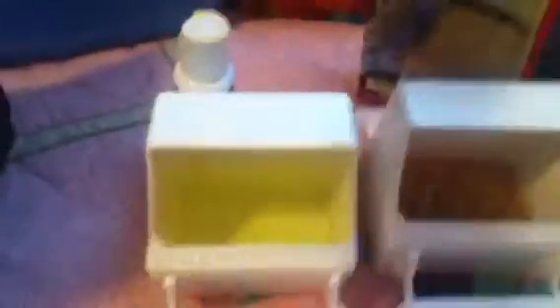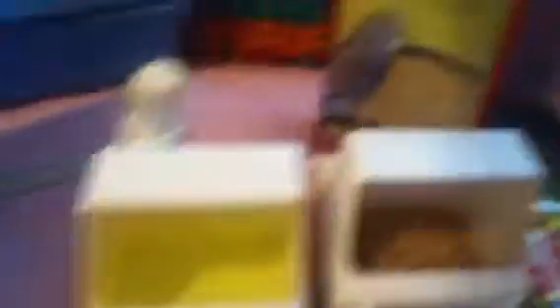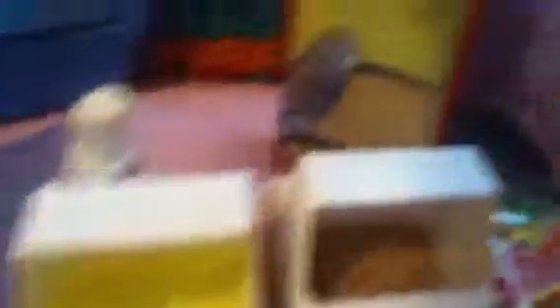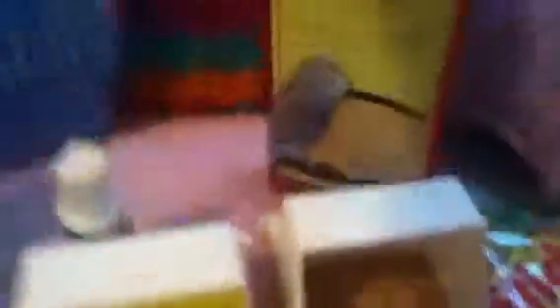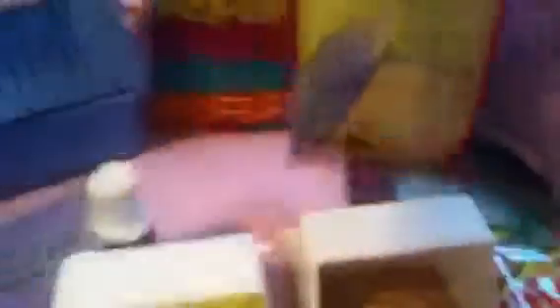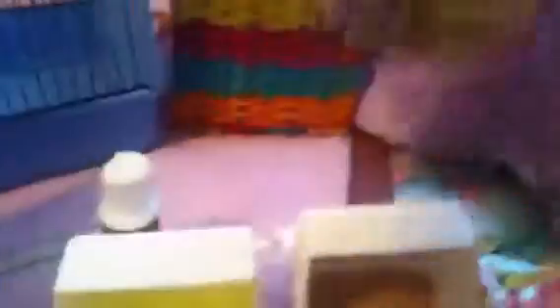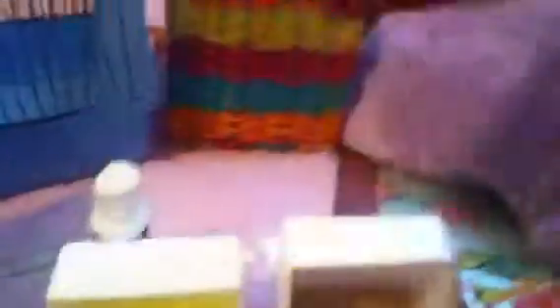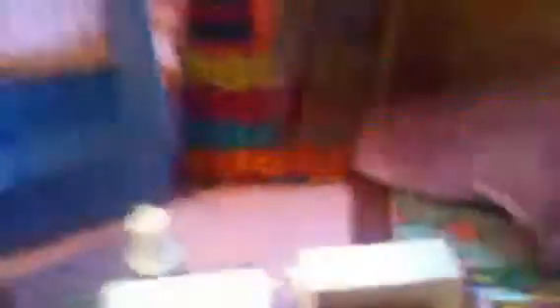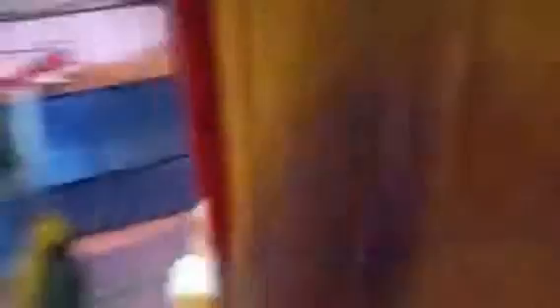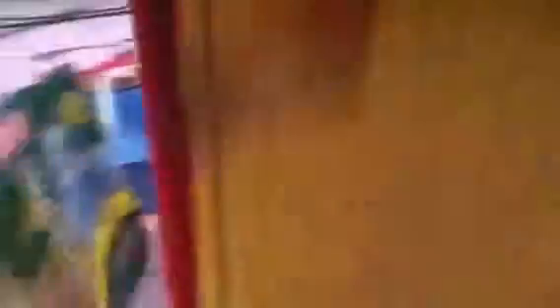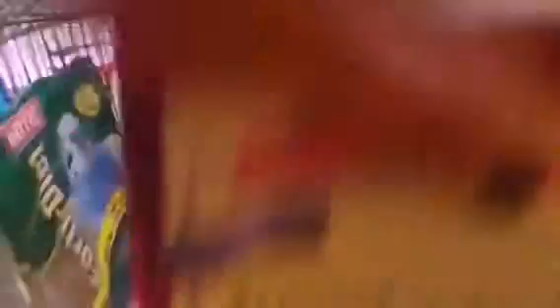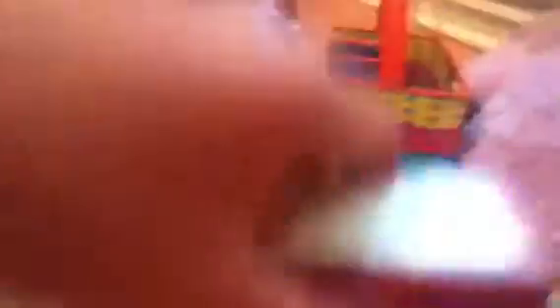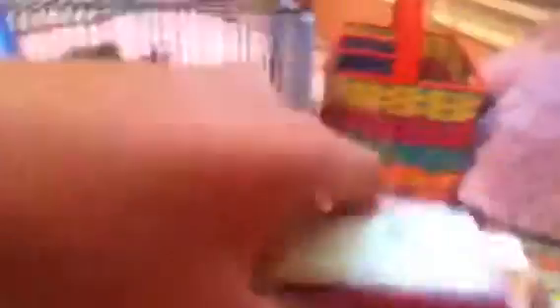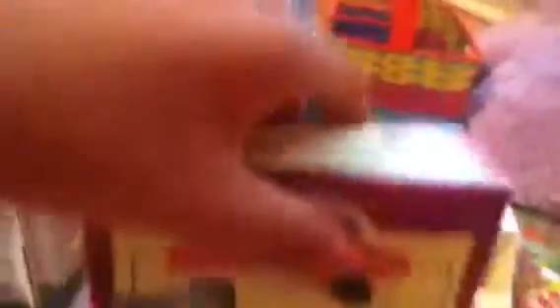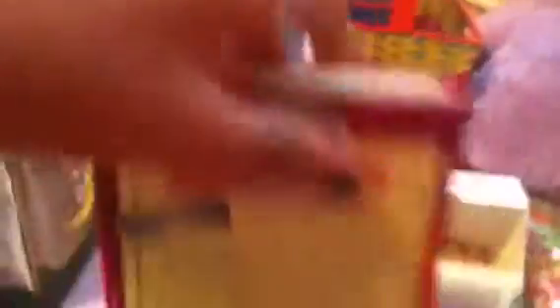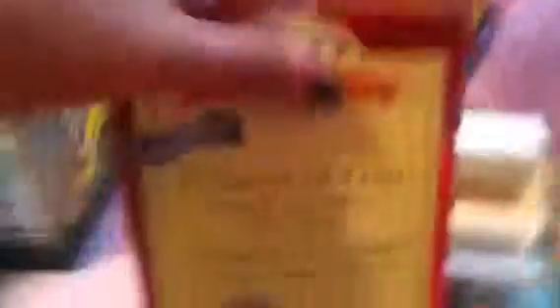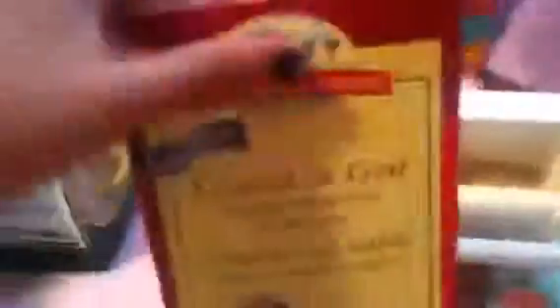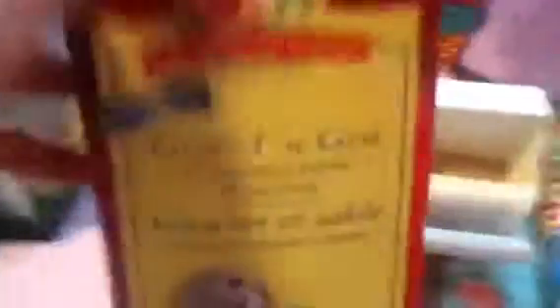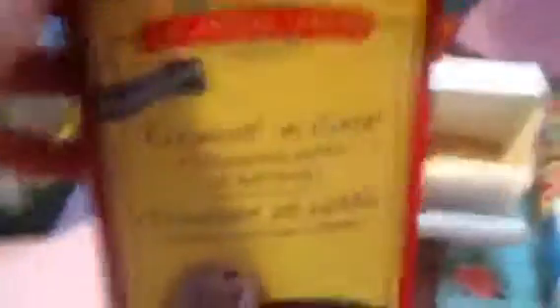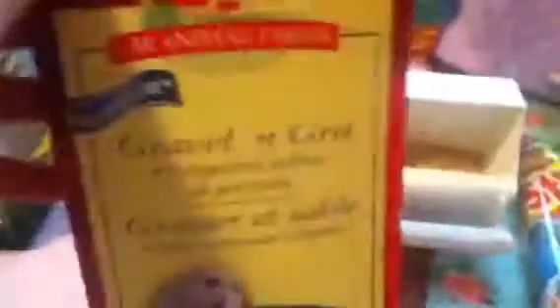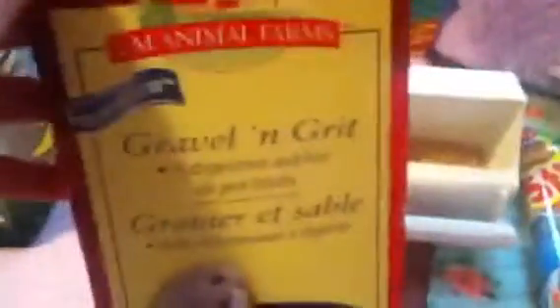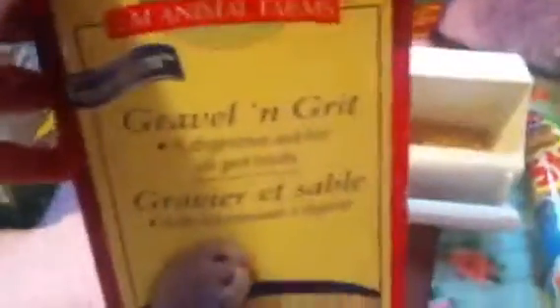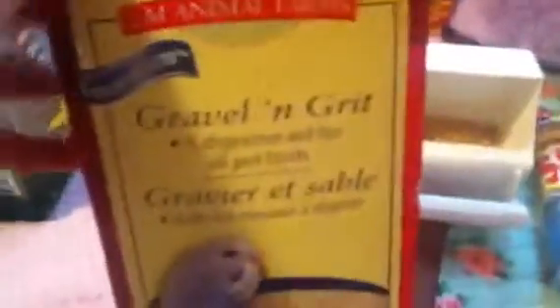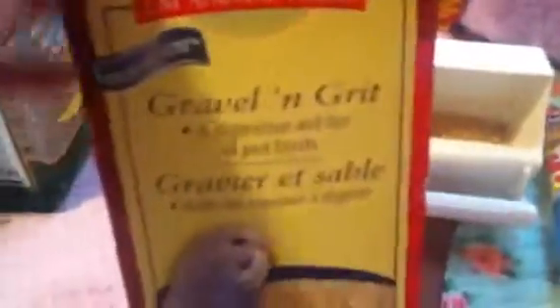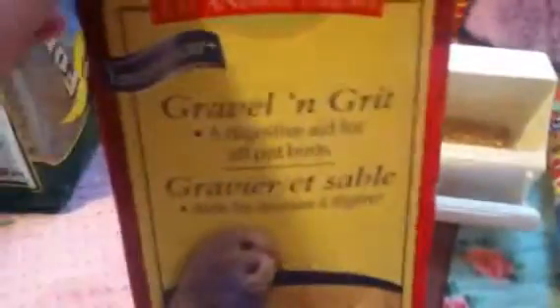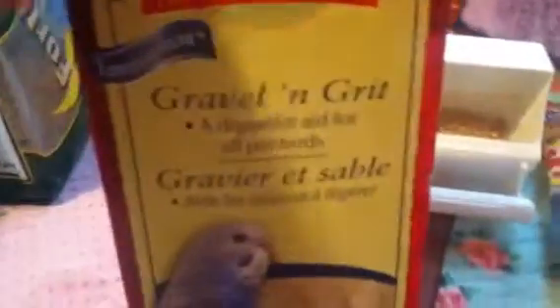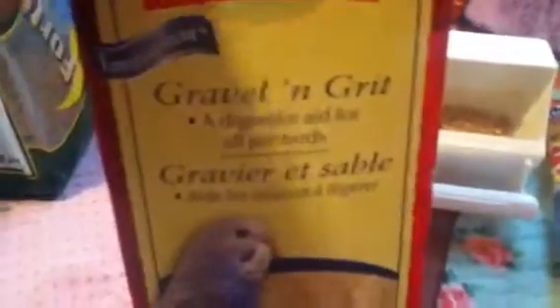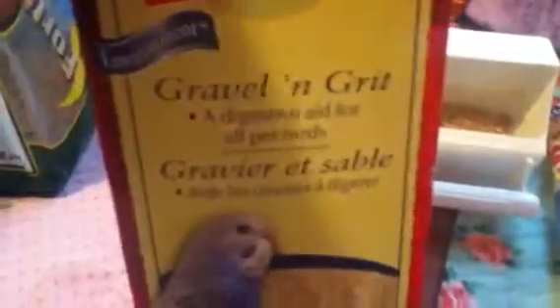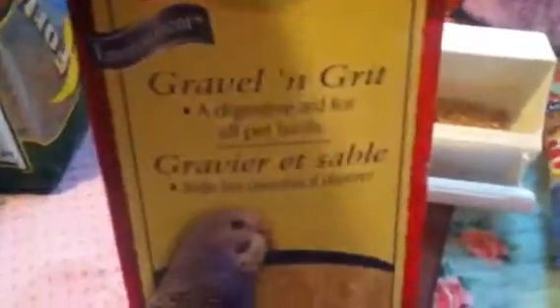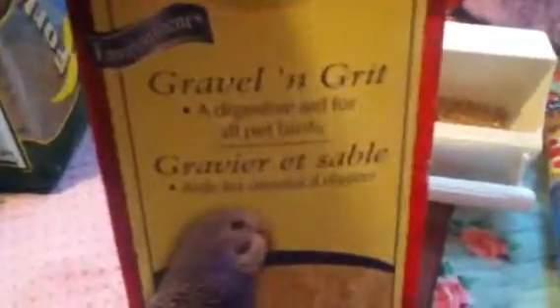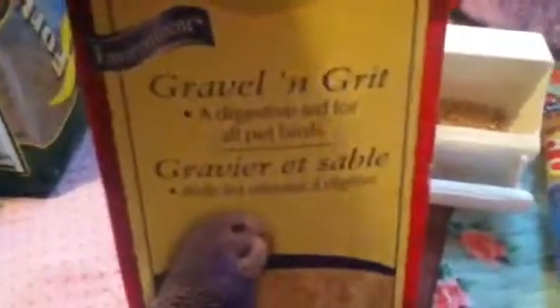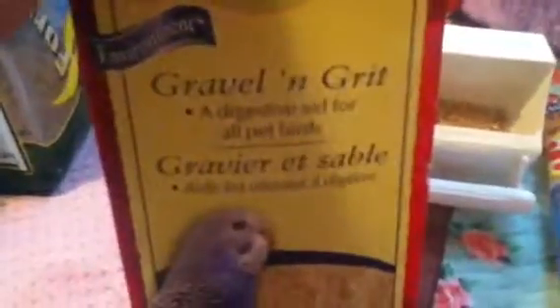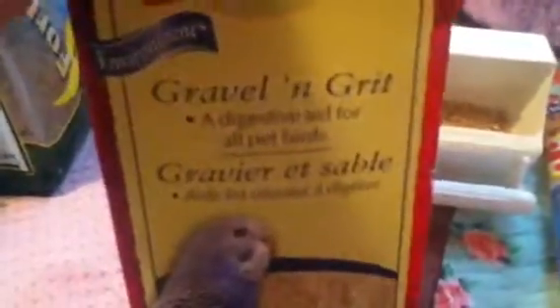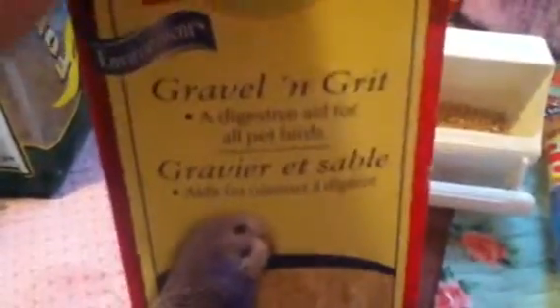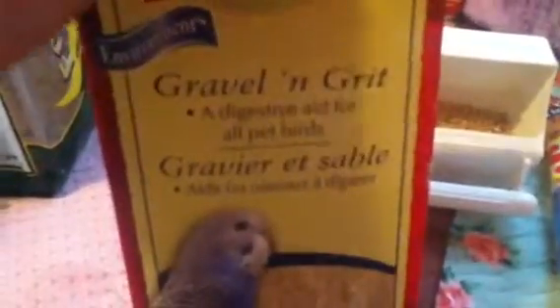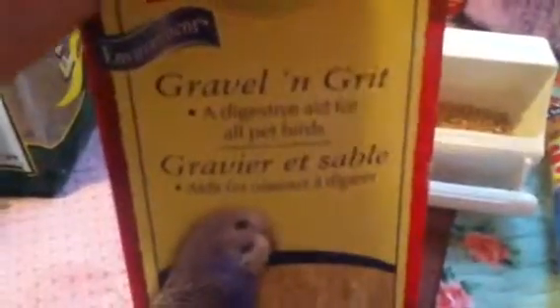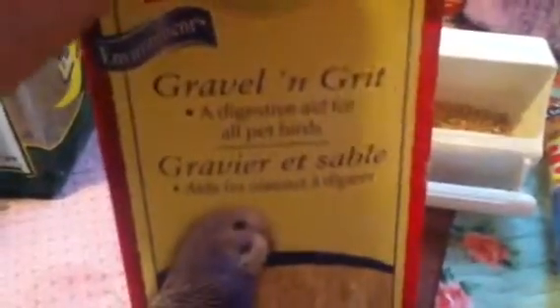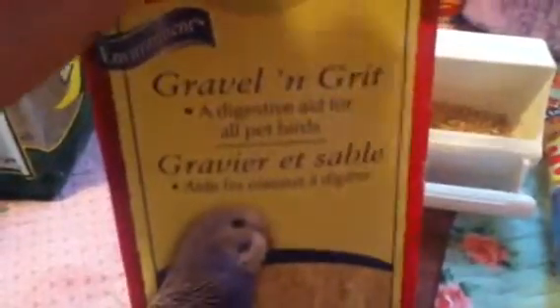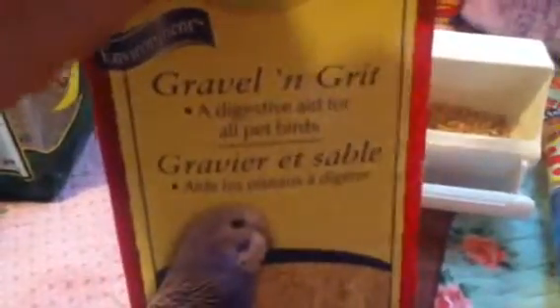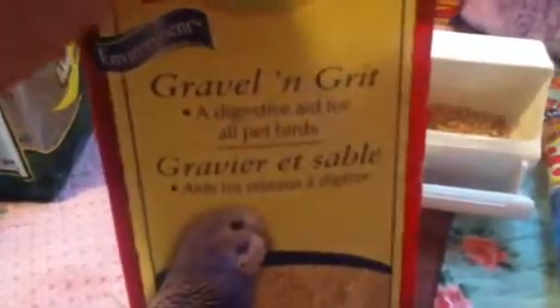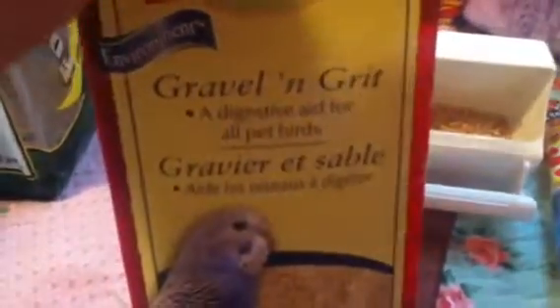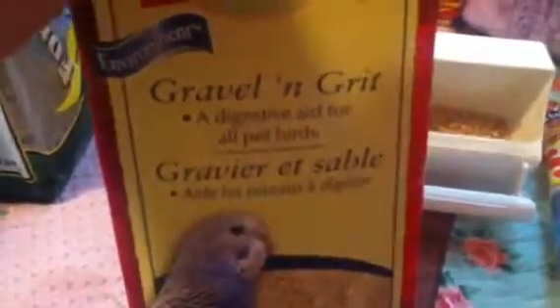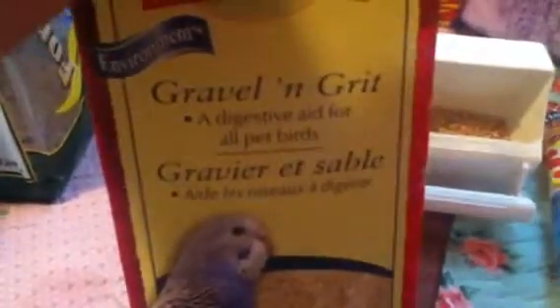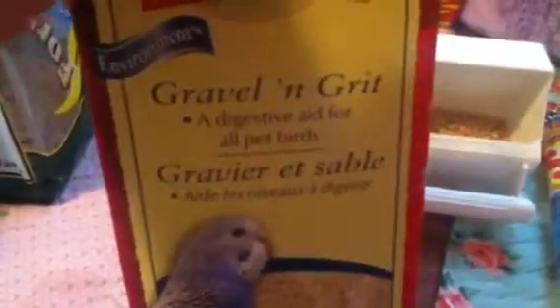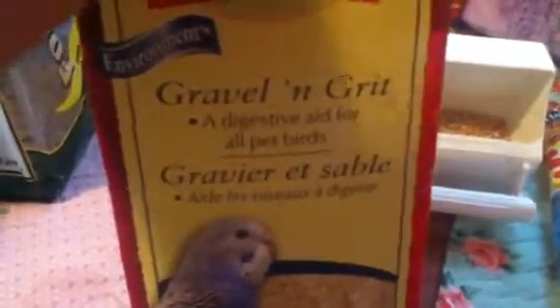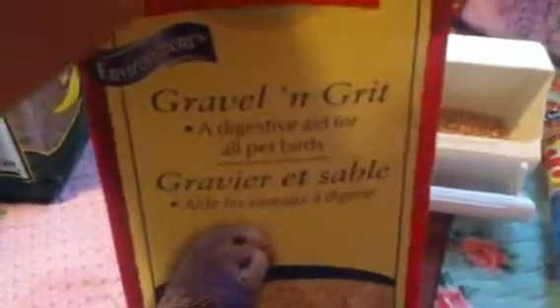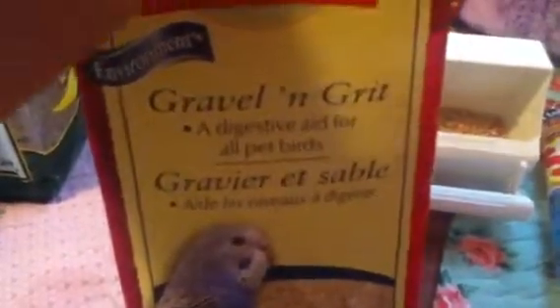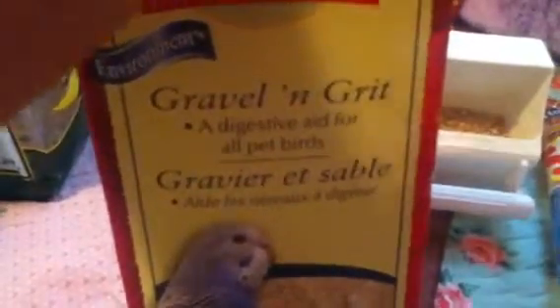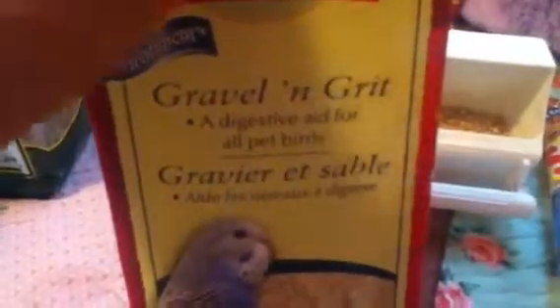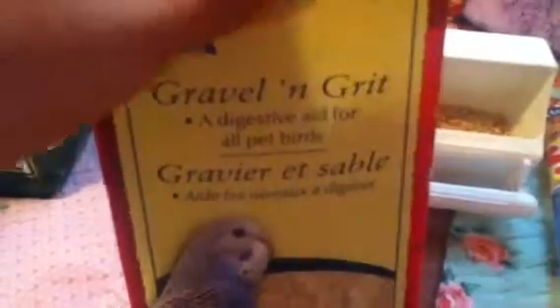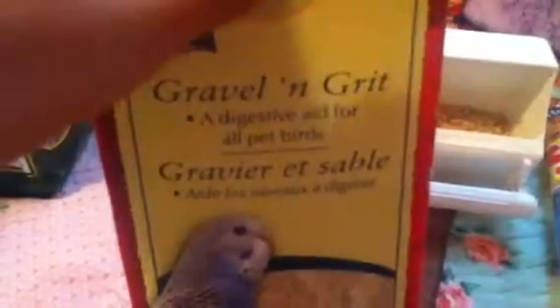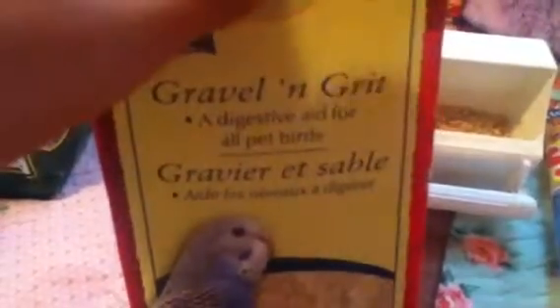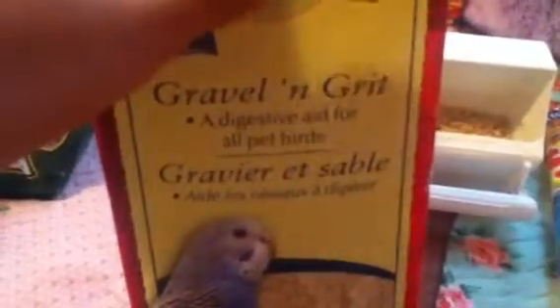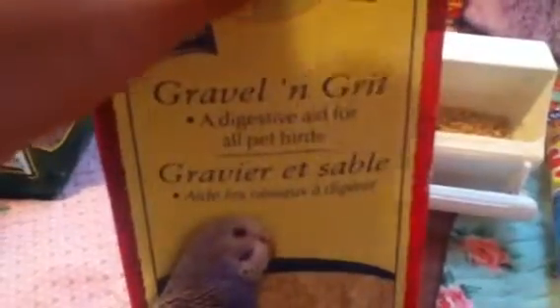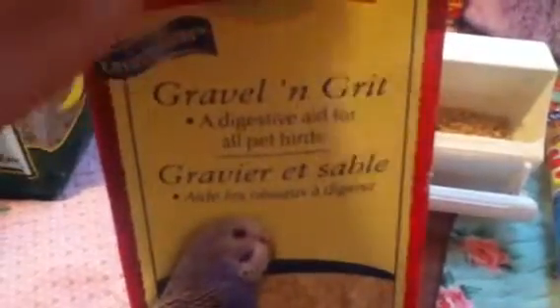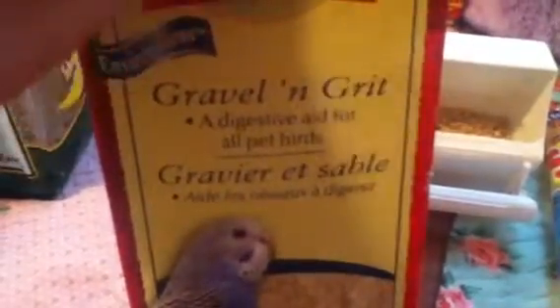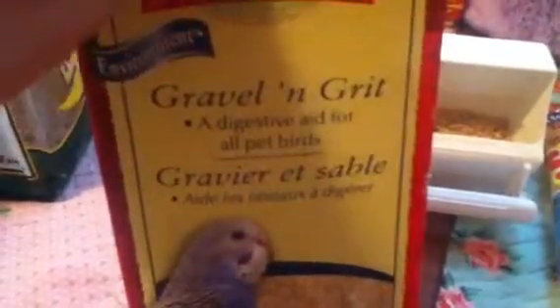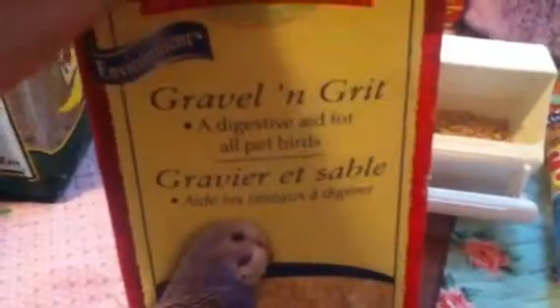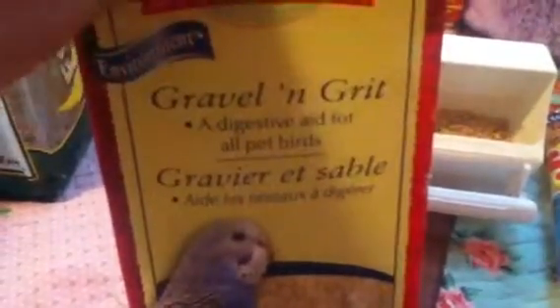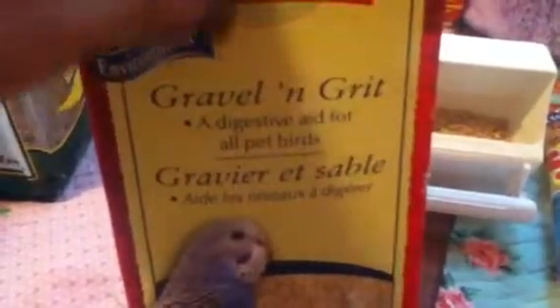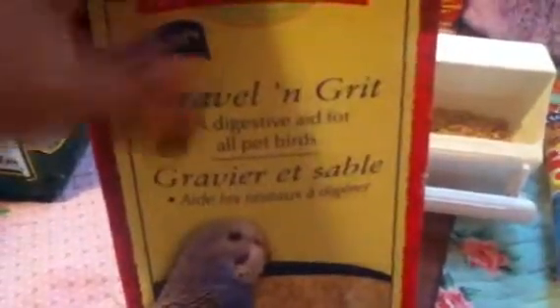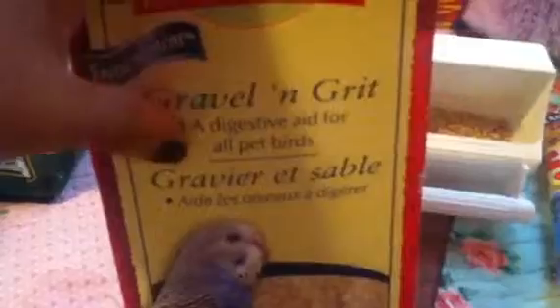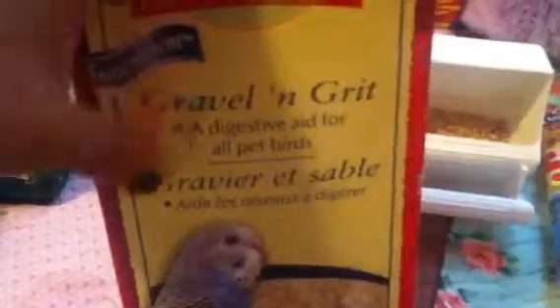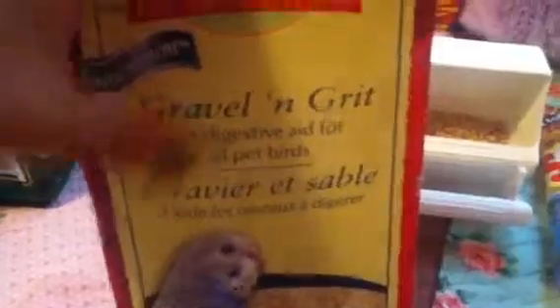Then you need gravel and grit. I don't have the bowl right now, but it's a digestive aid for all pet birds.